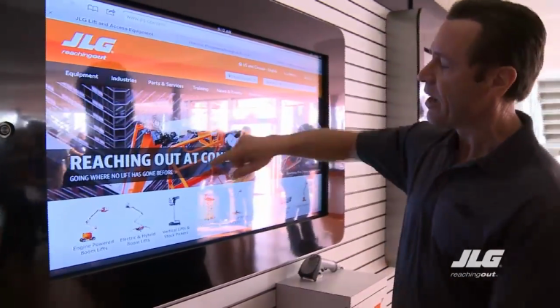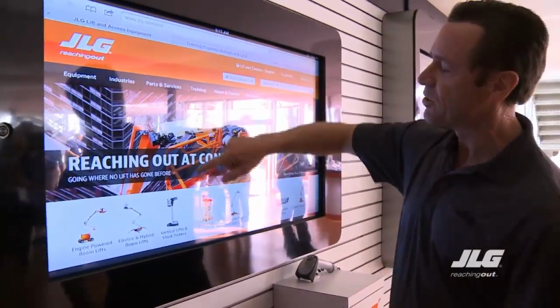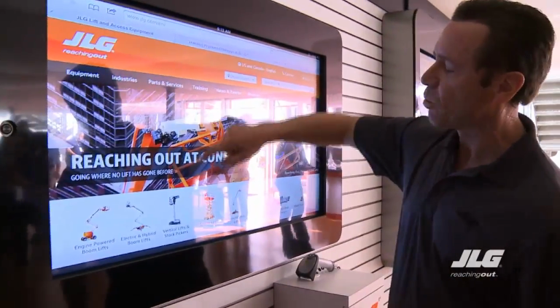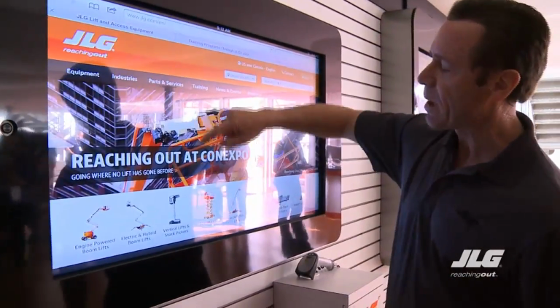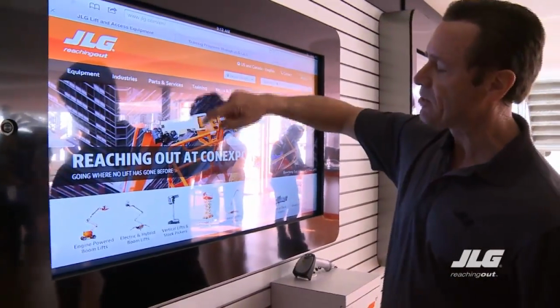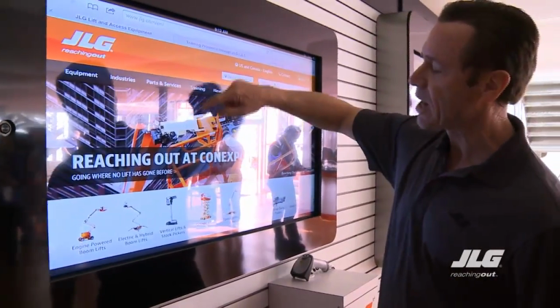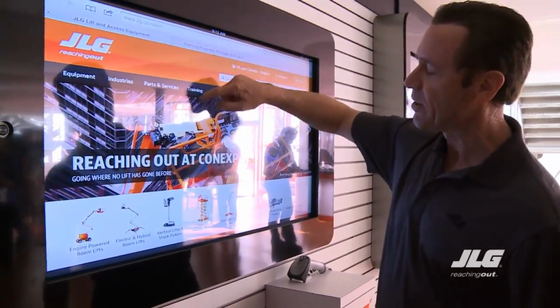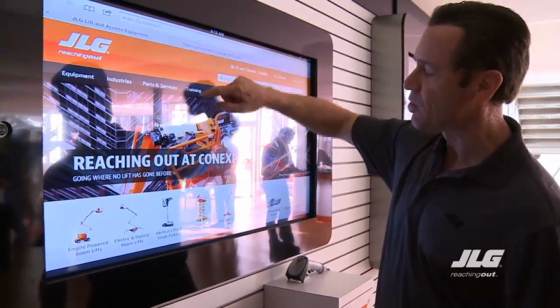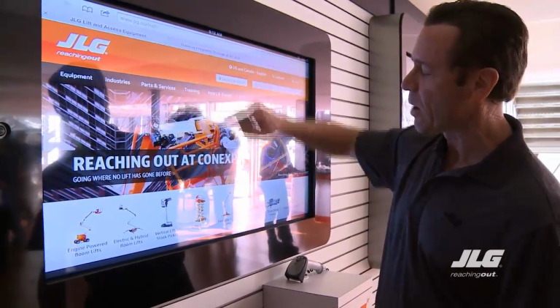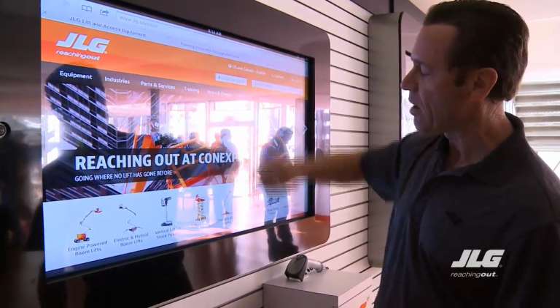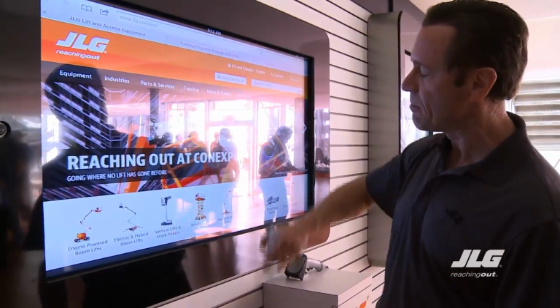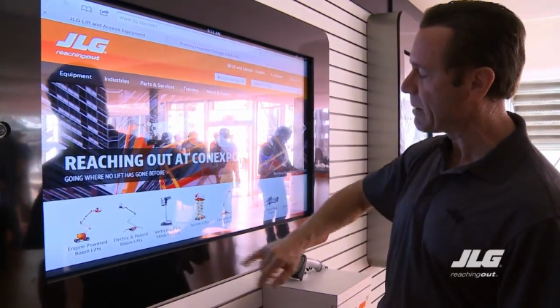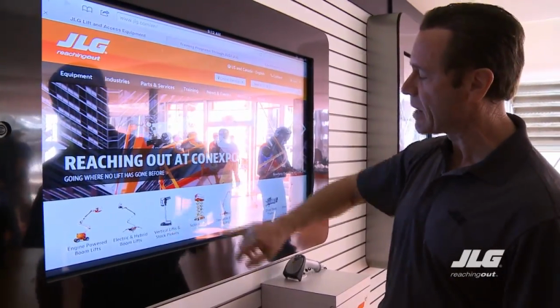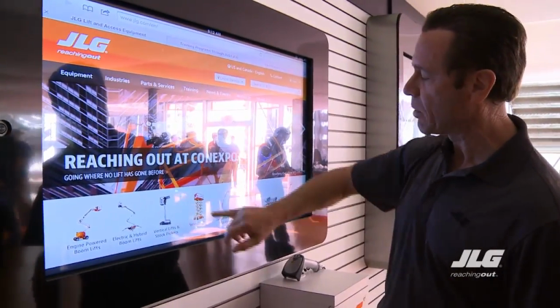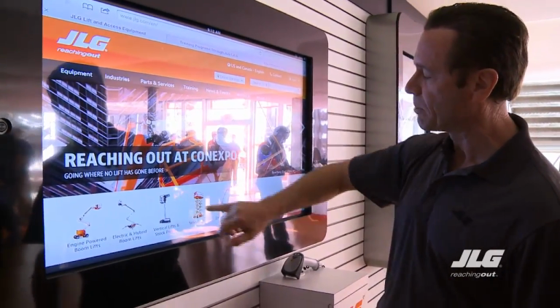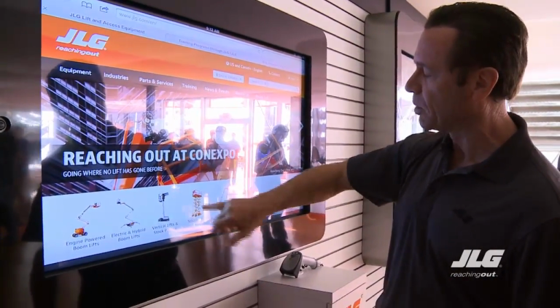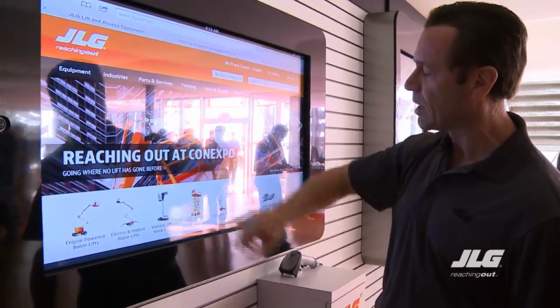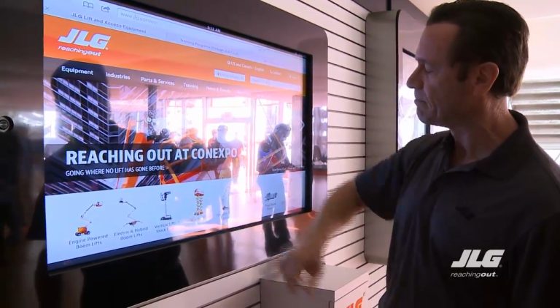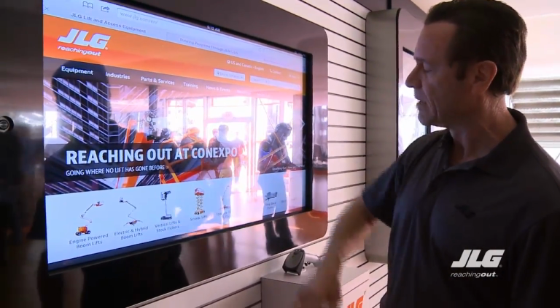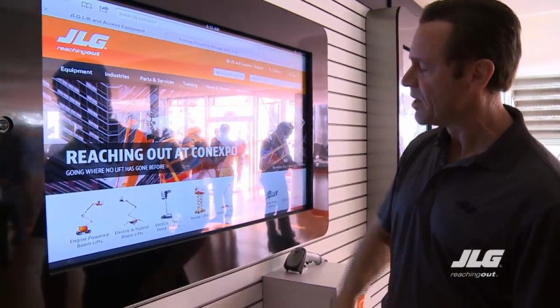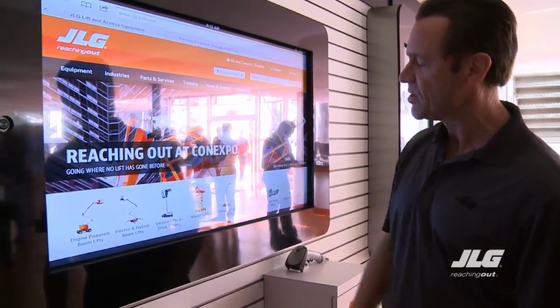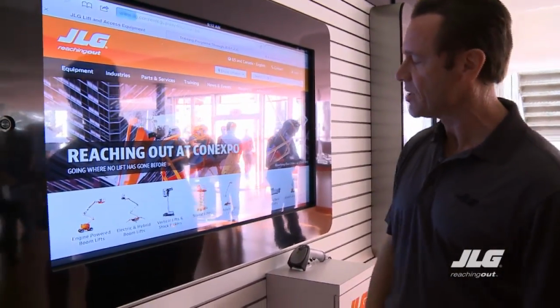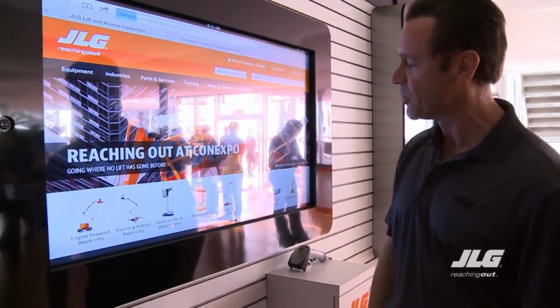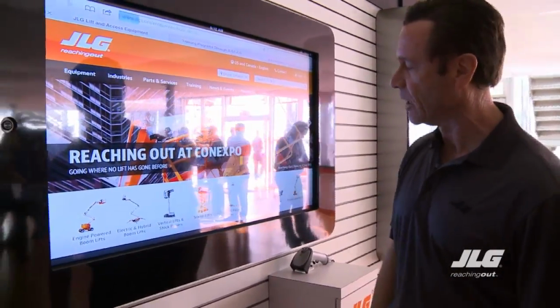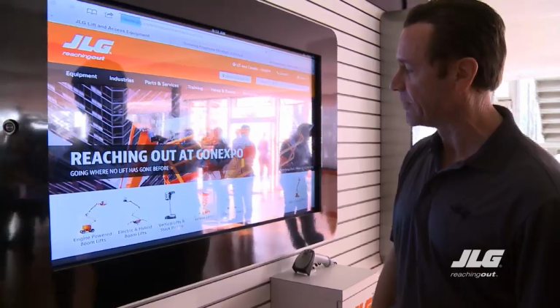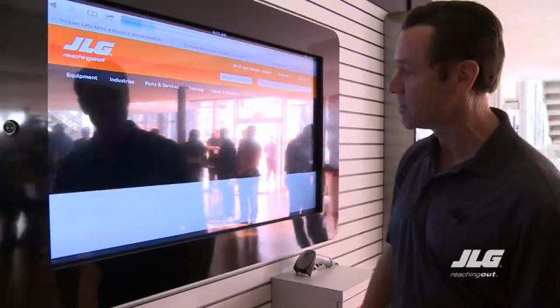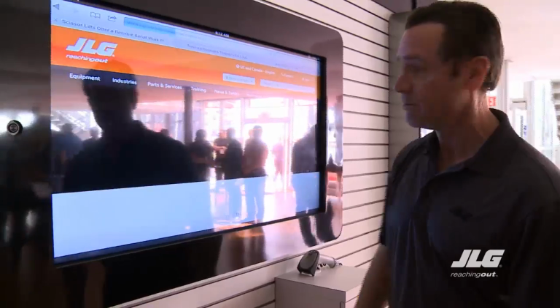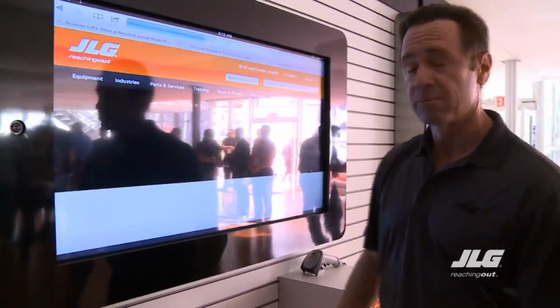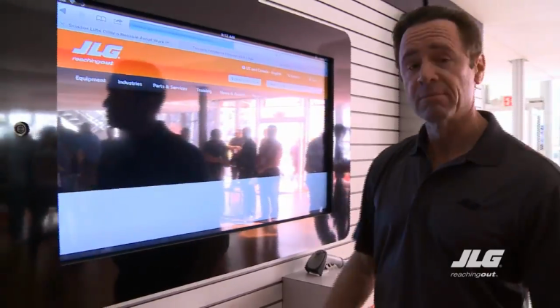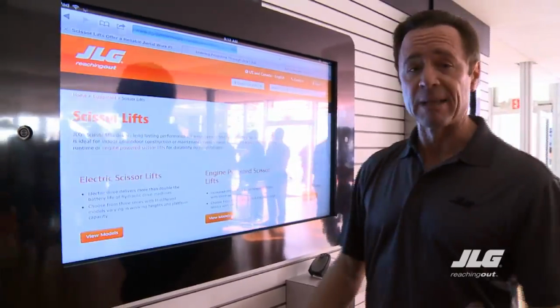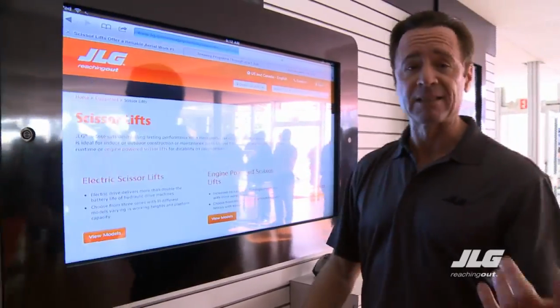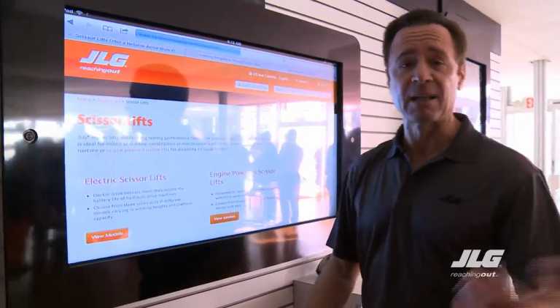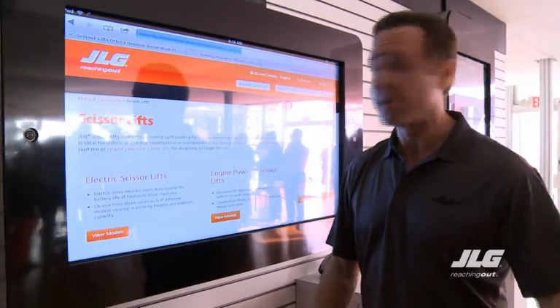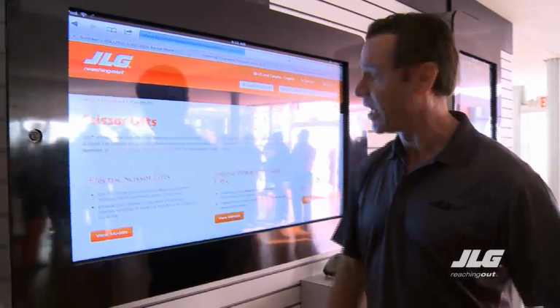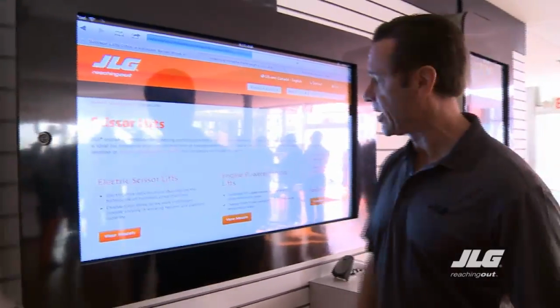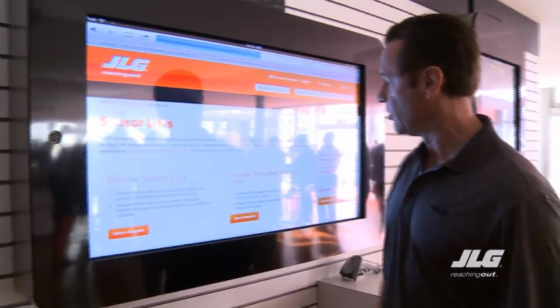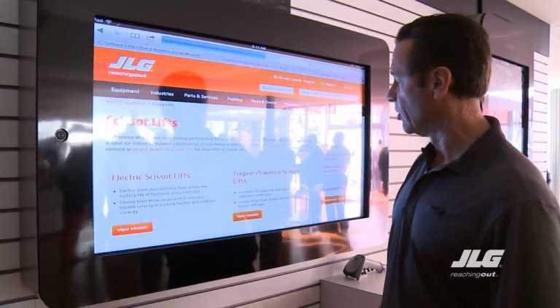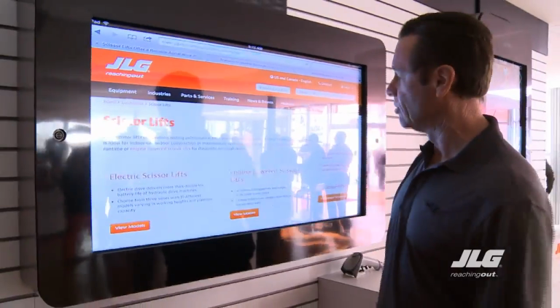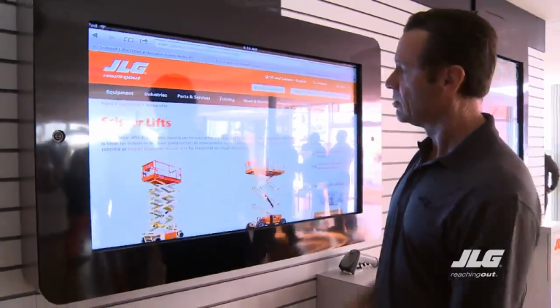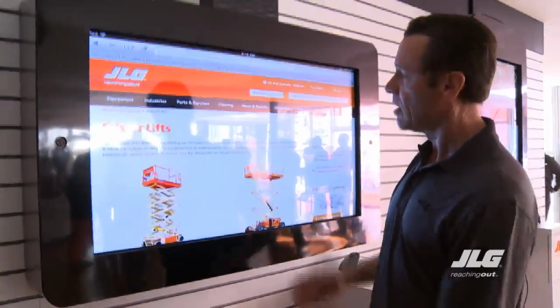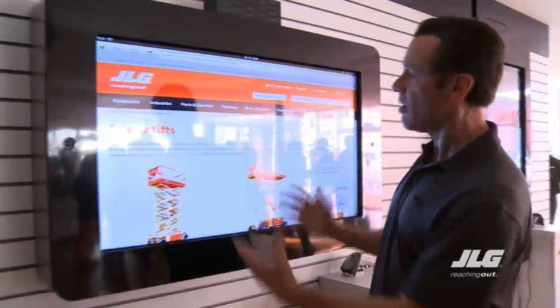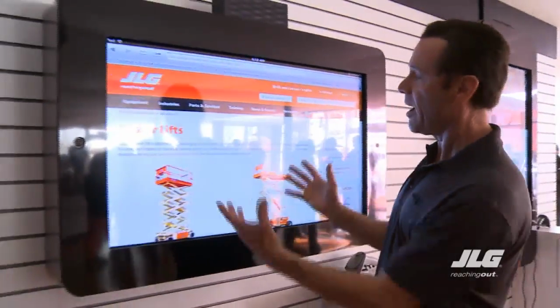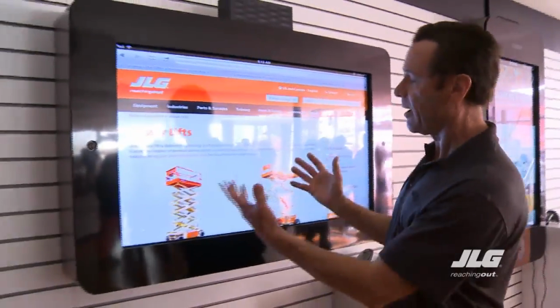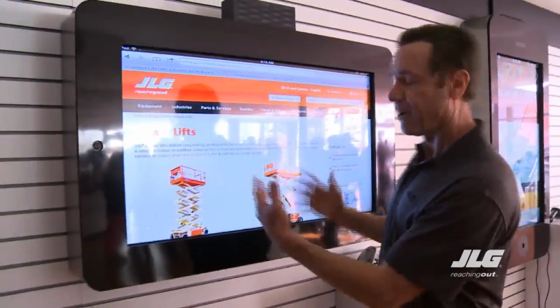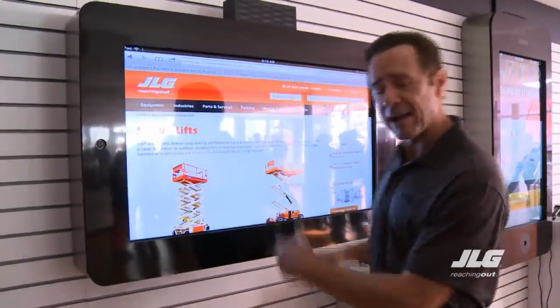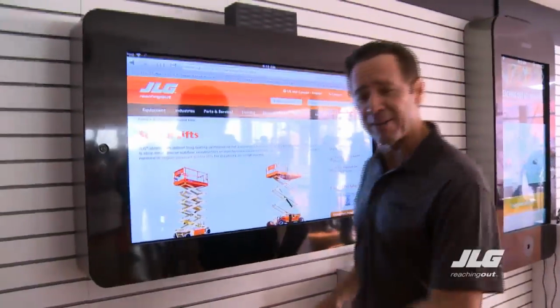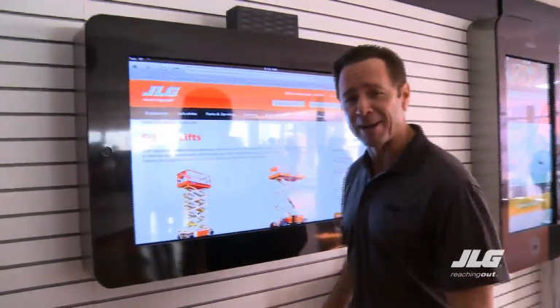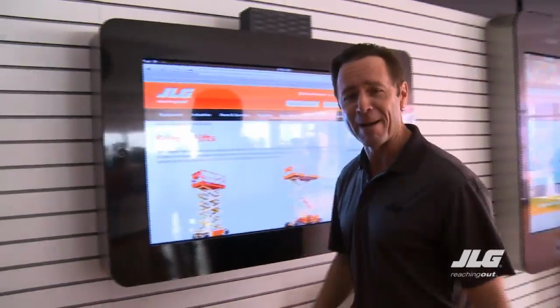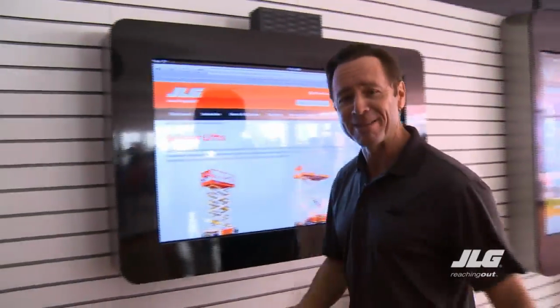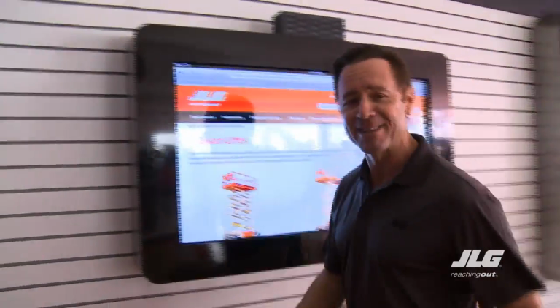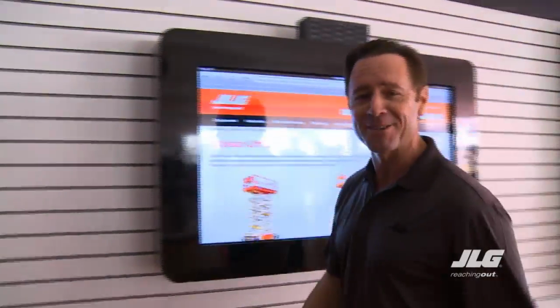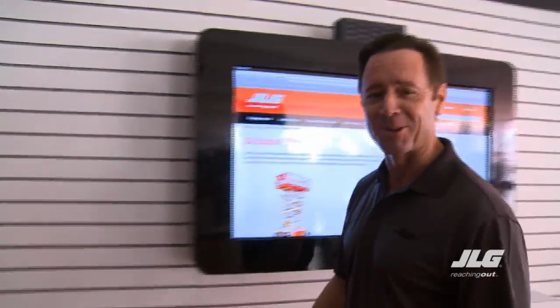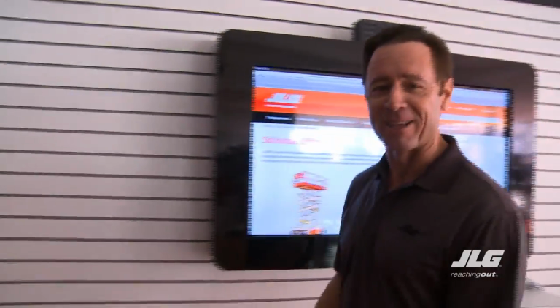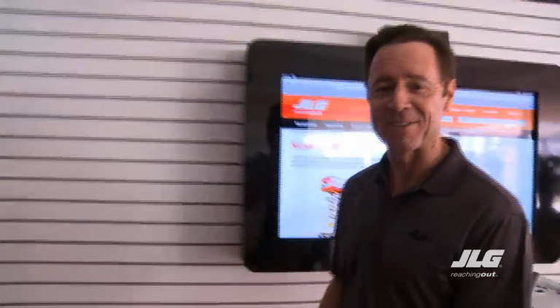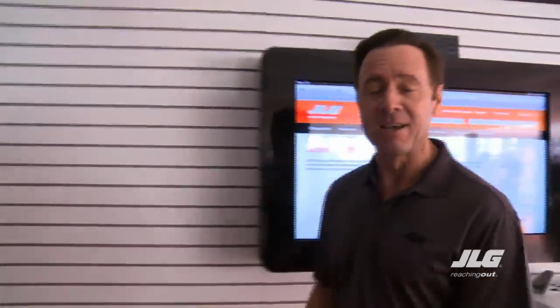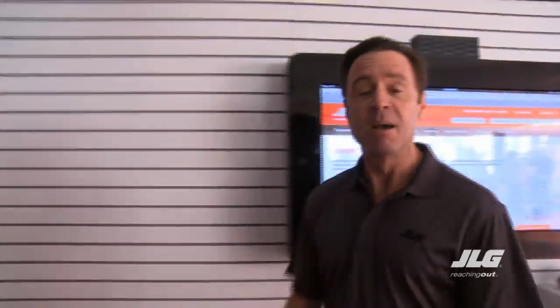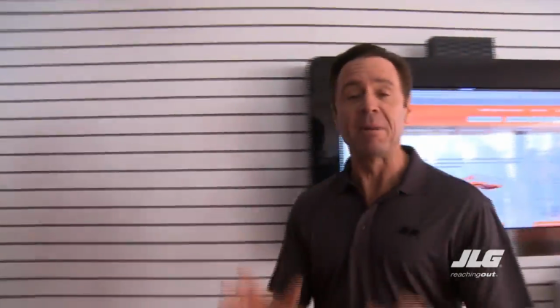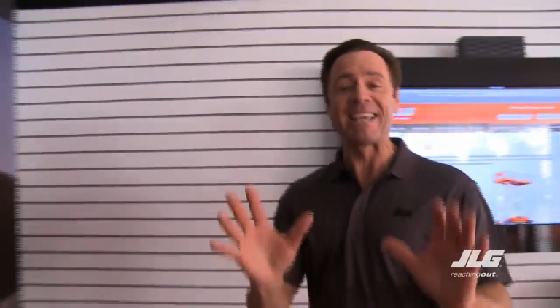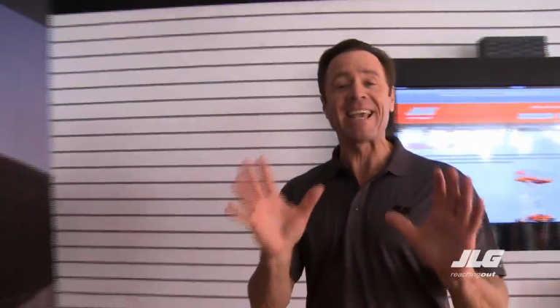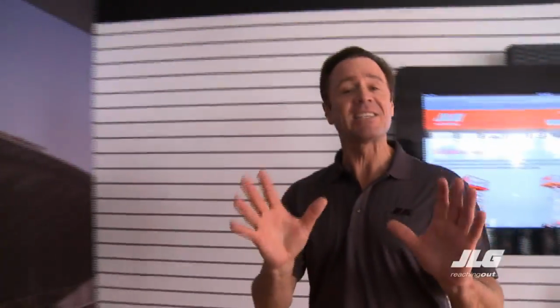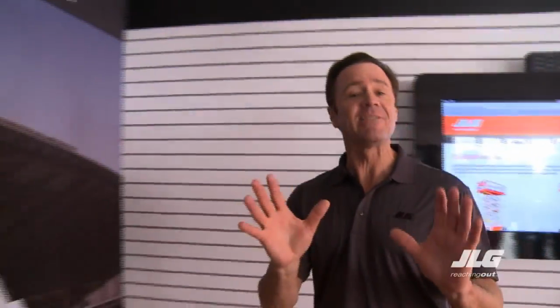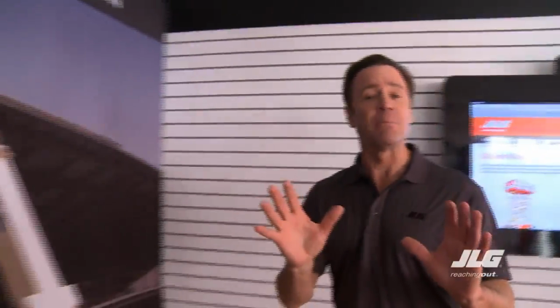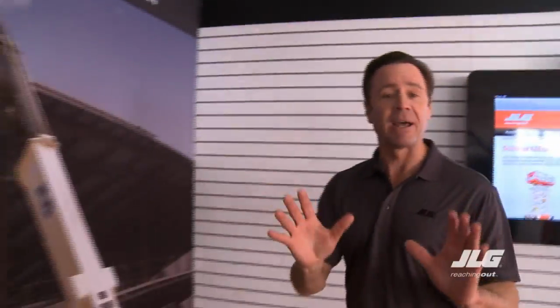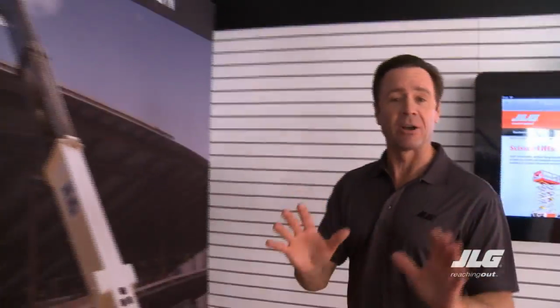Here's the website on the iPad as well. Maybe I want to pull up scissor lifts — that's something I could do. Everything about scissor lifts.